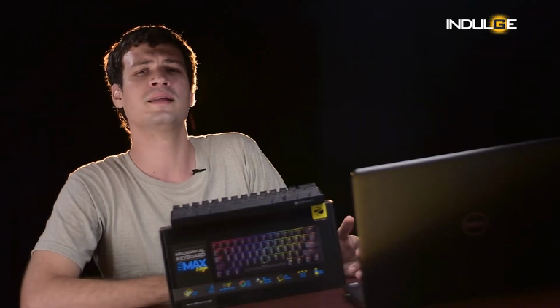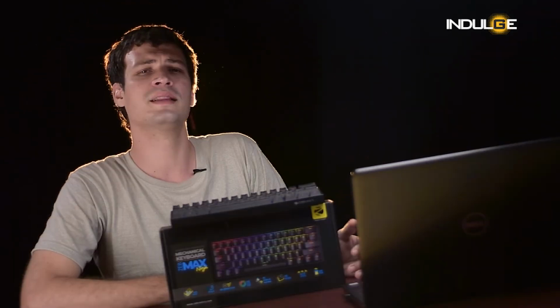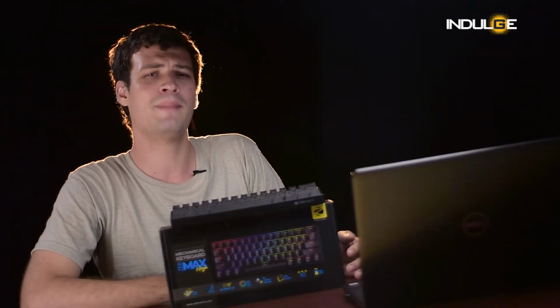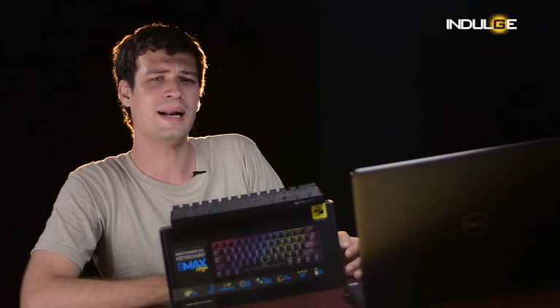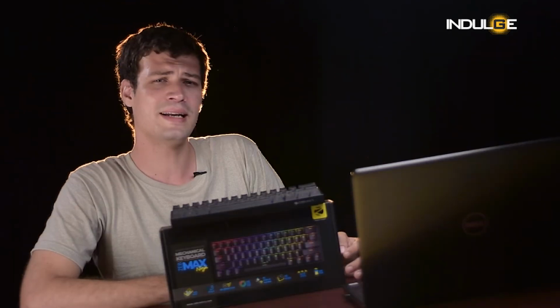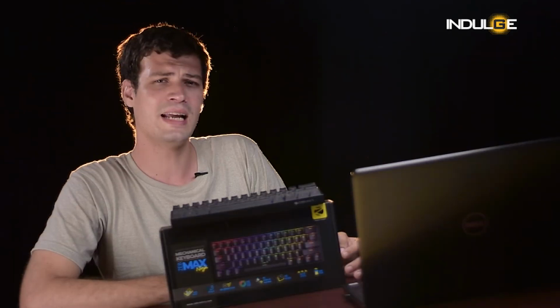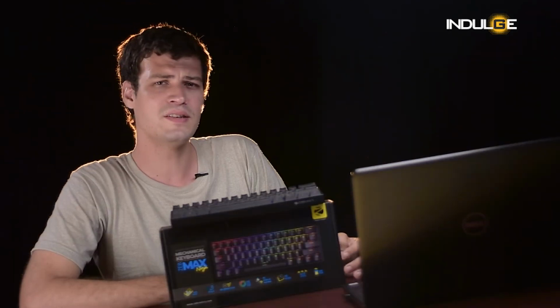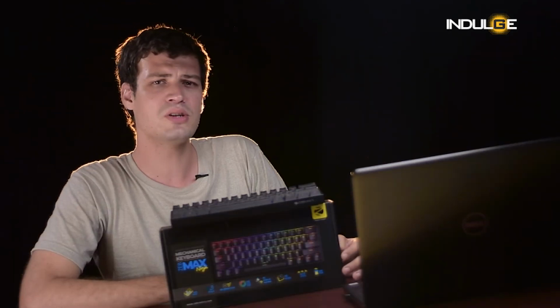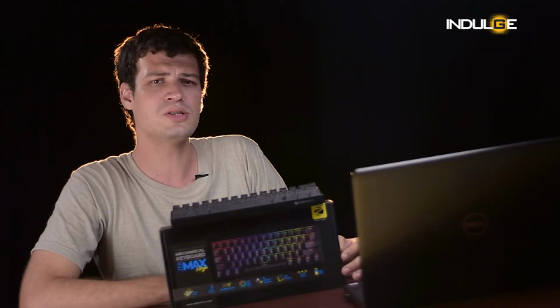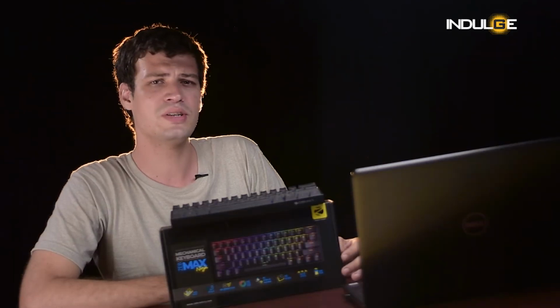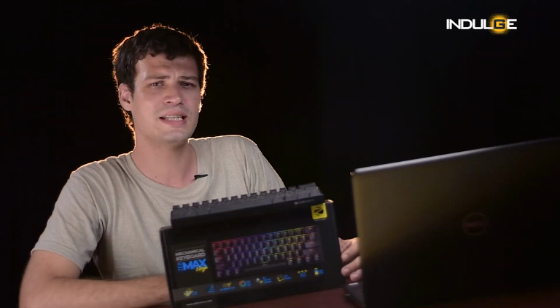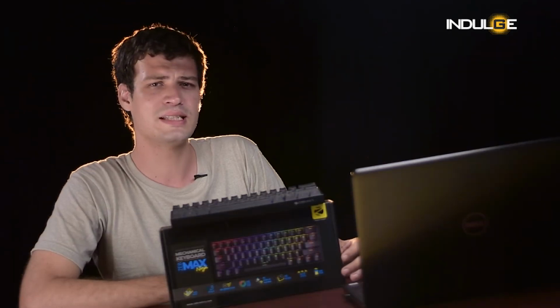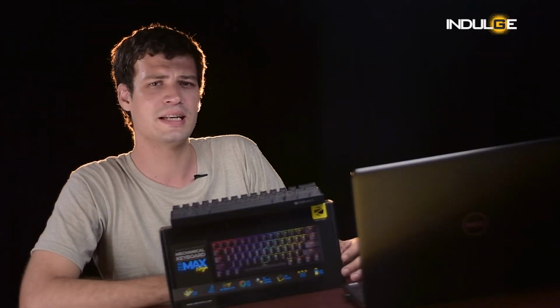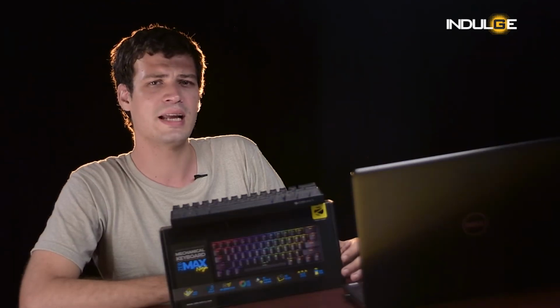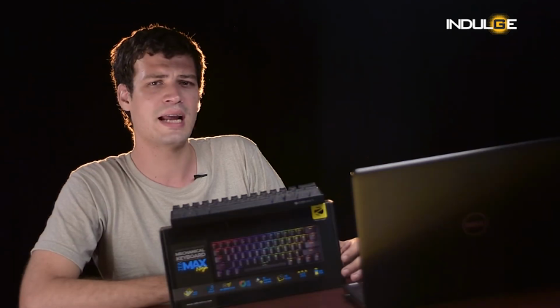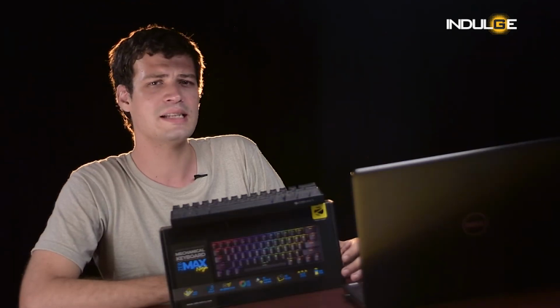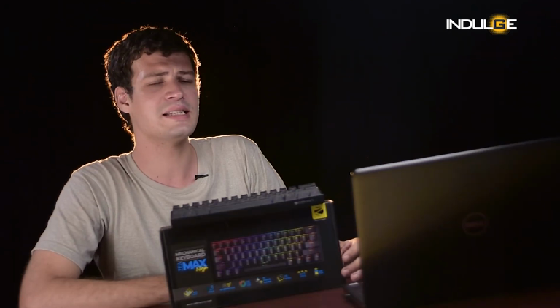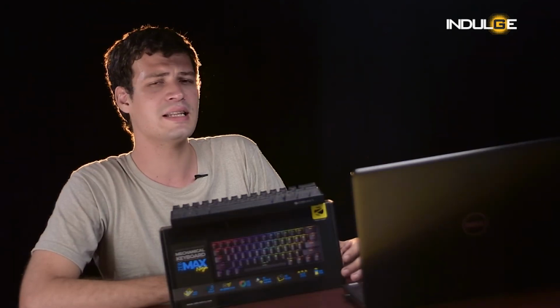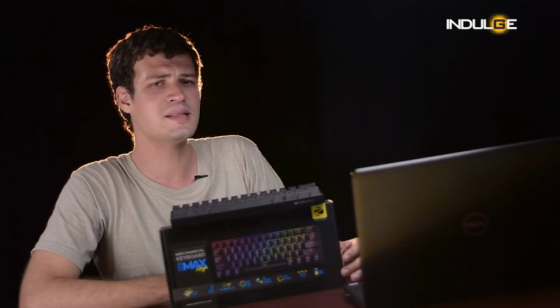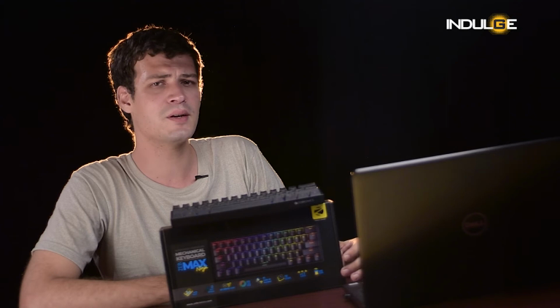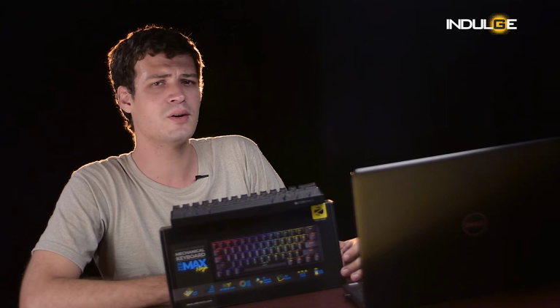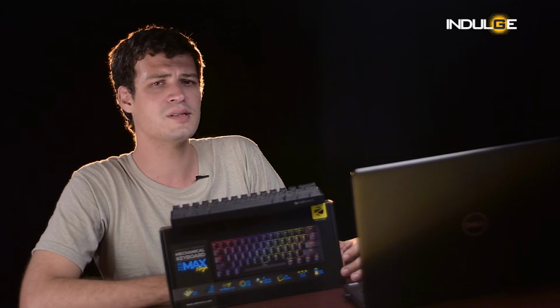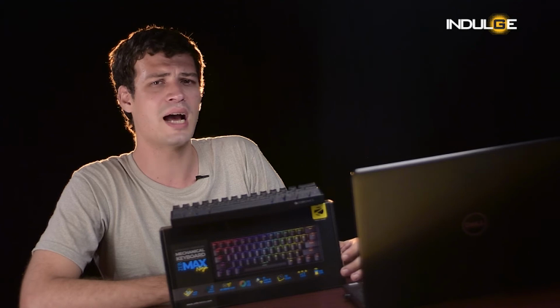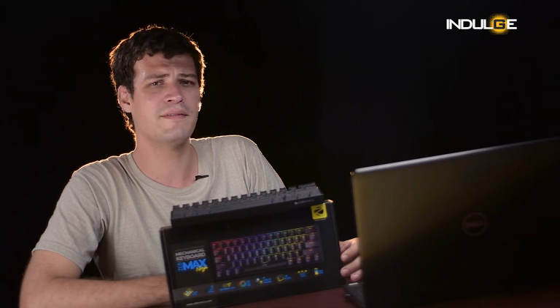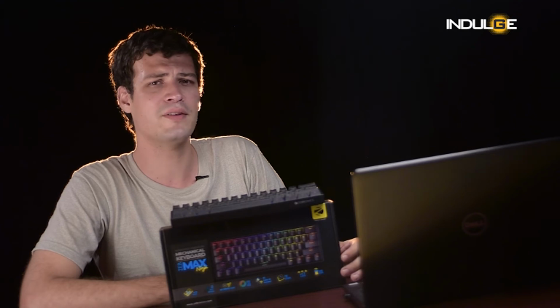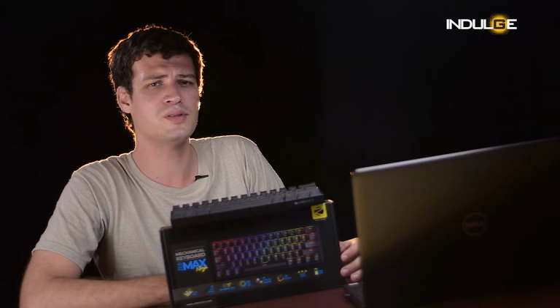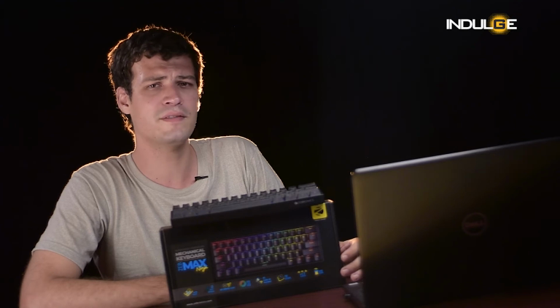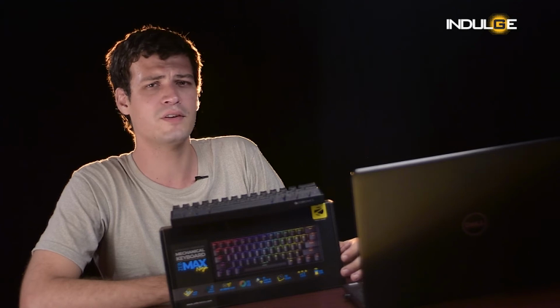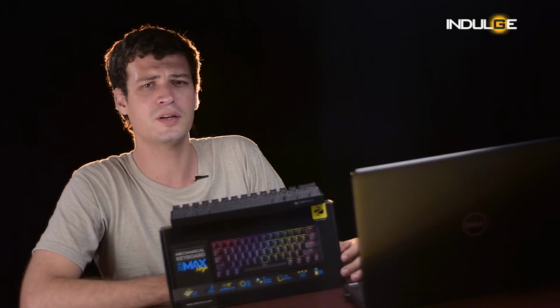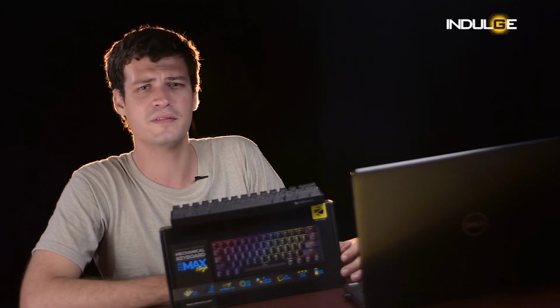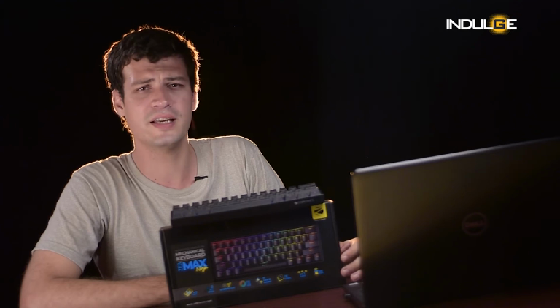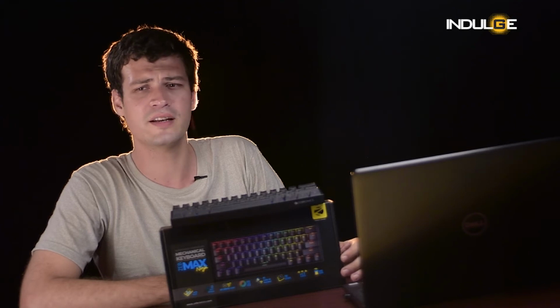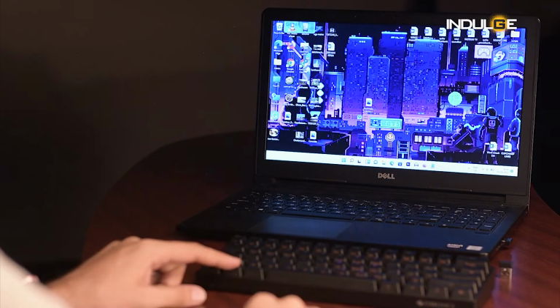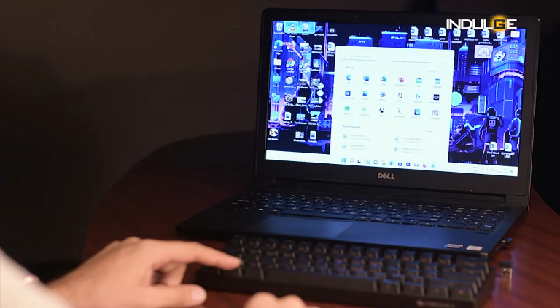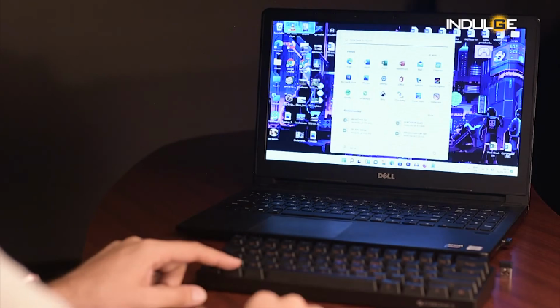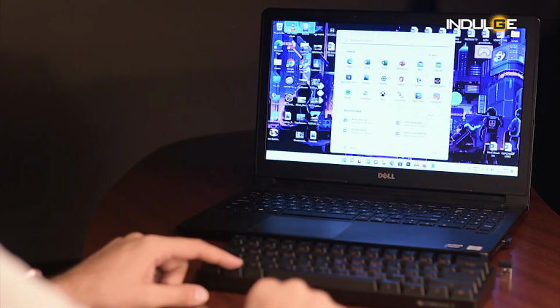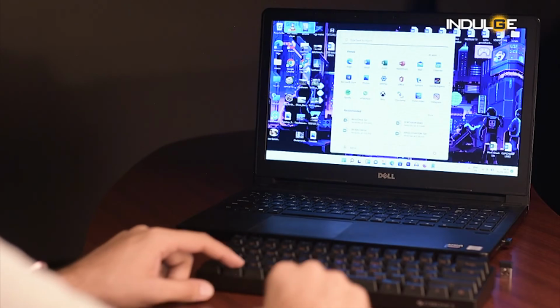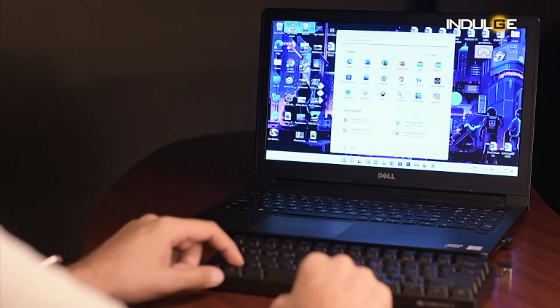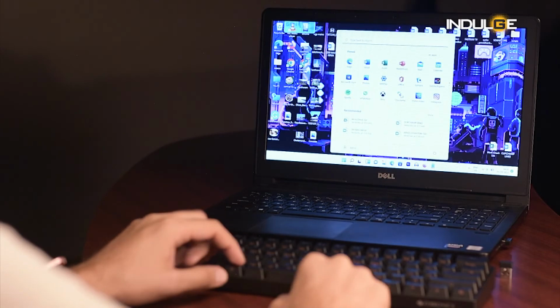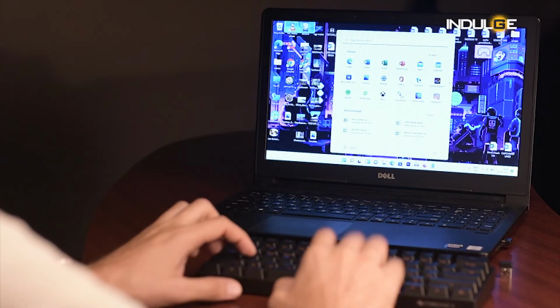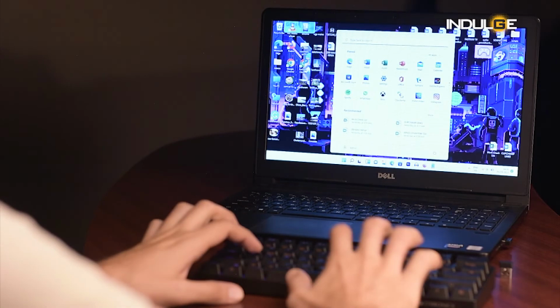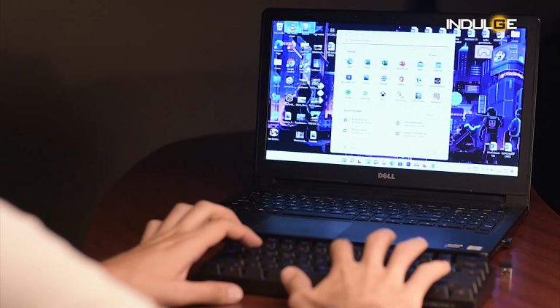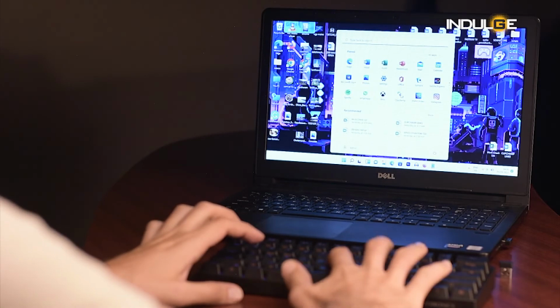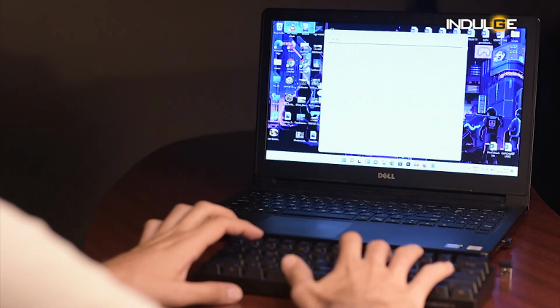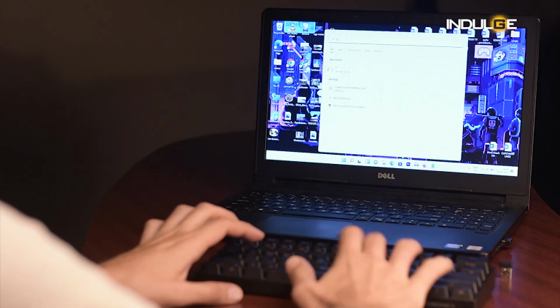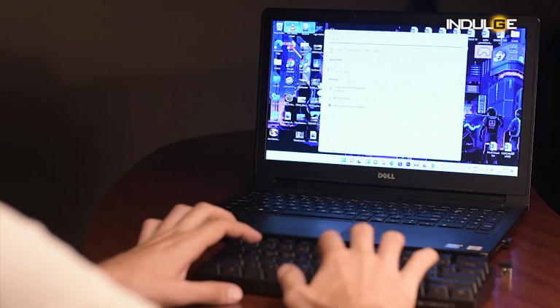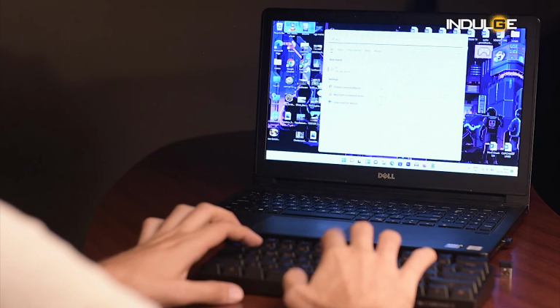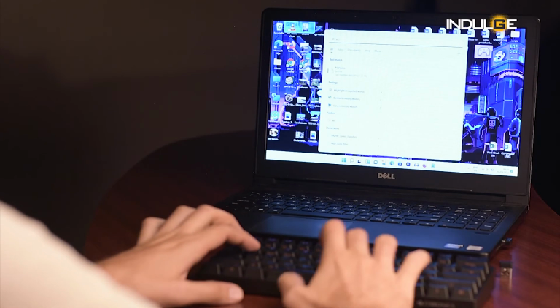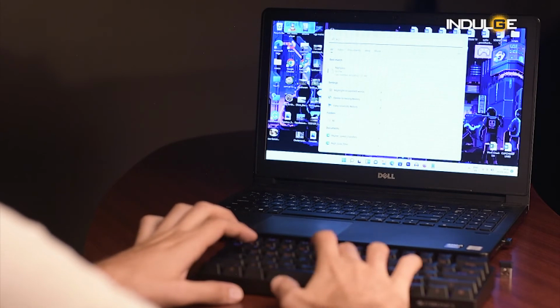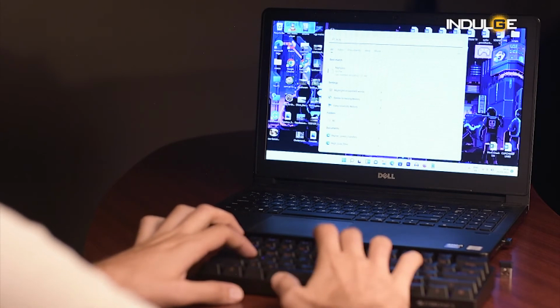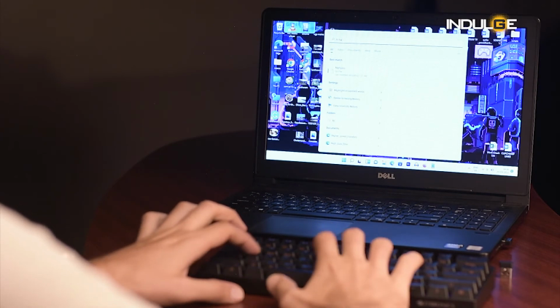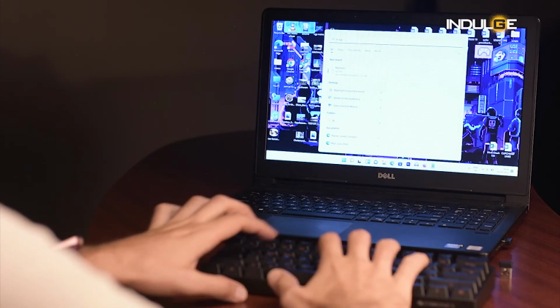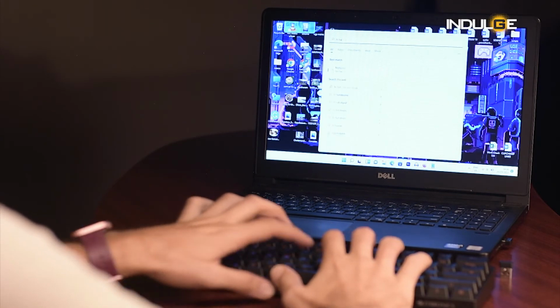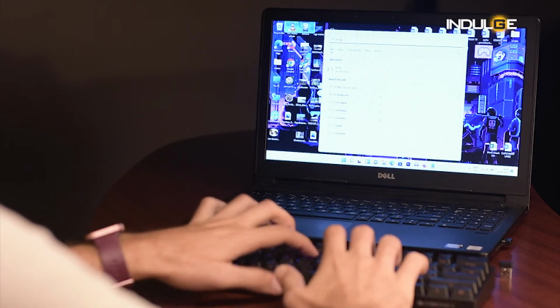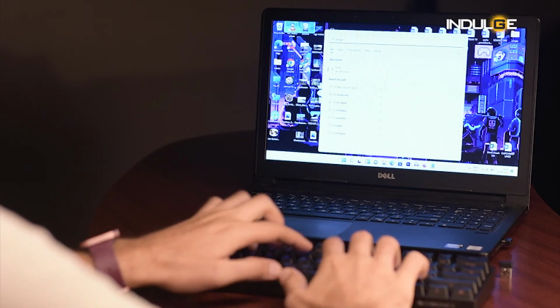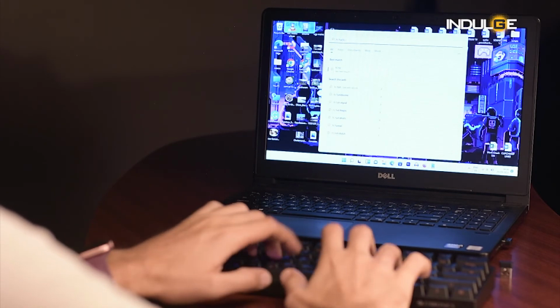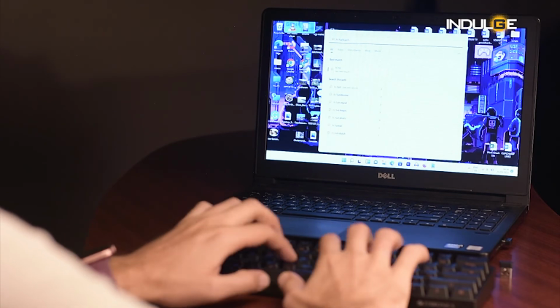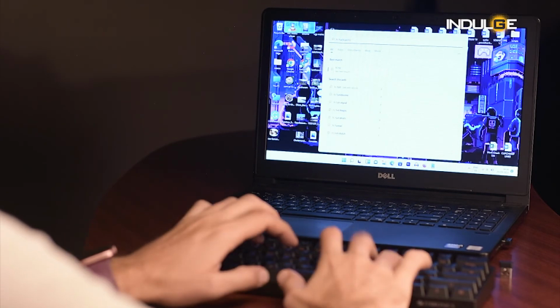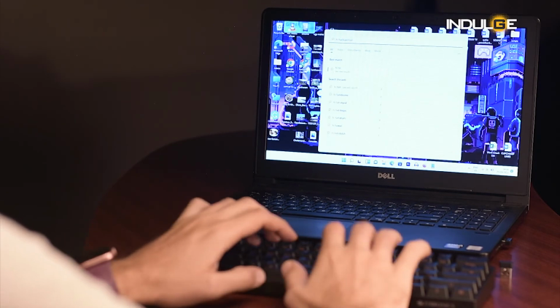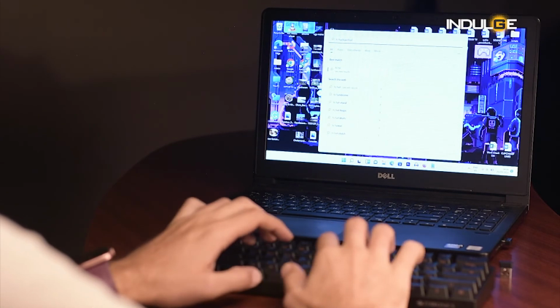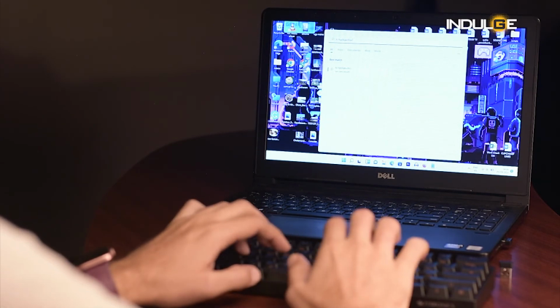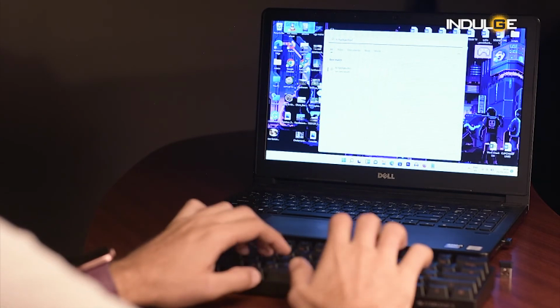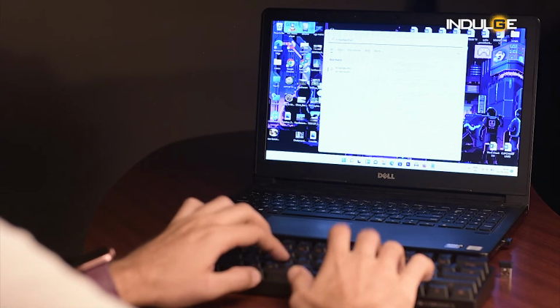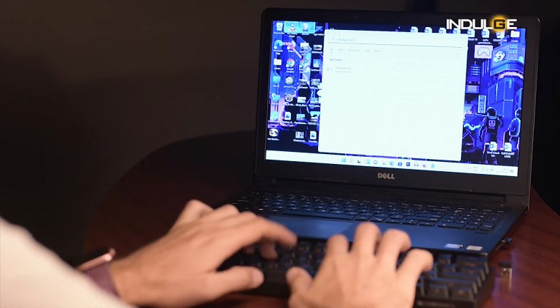The battery life is also decent. I've used it for a week for about five to six hours daily and I still didn't need to charge it.